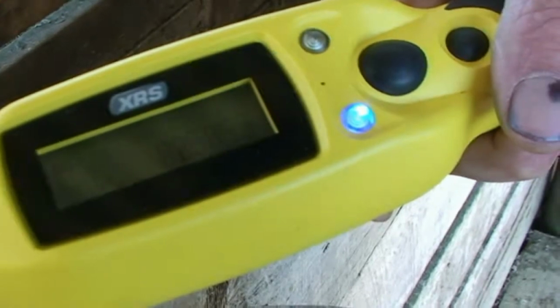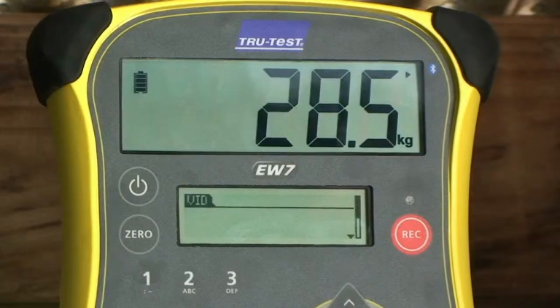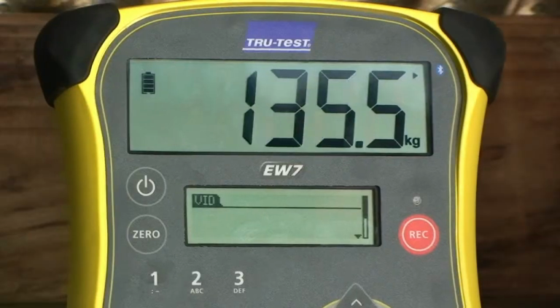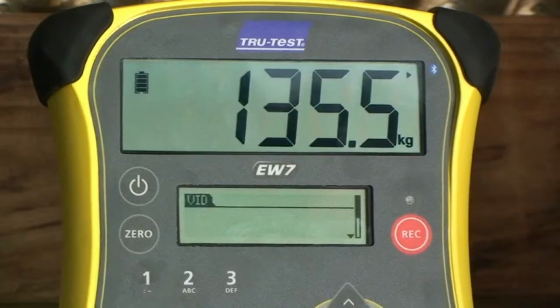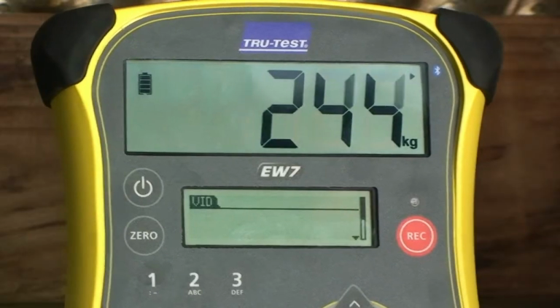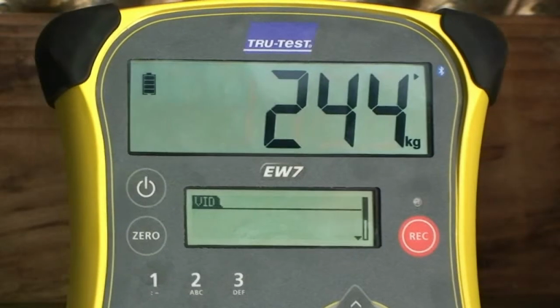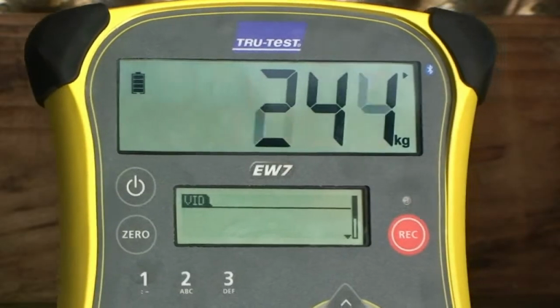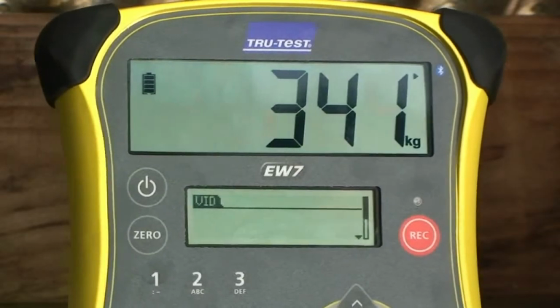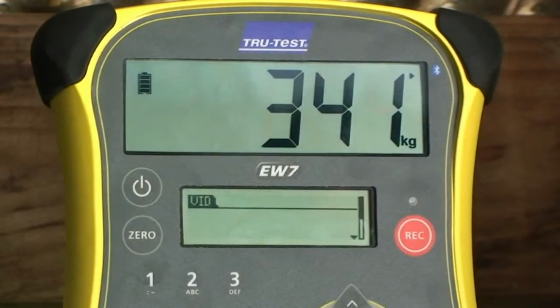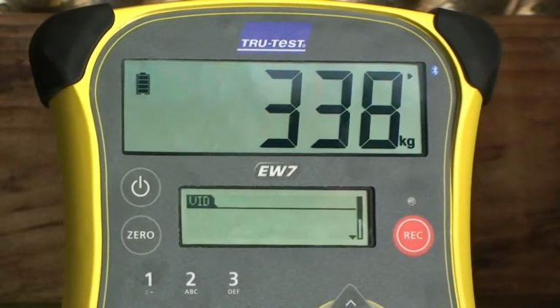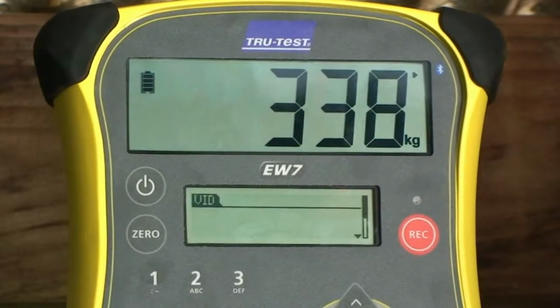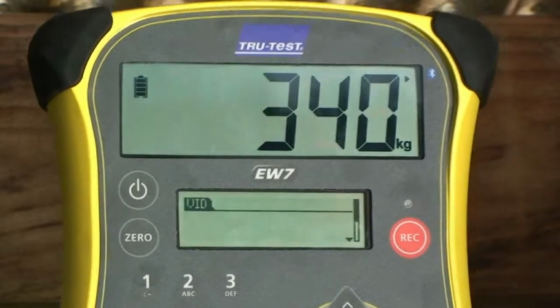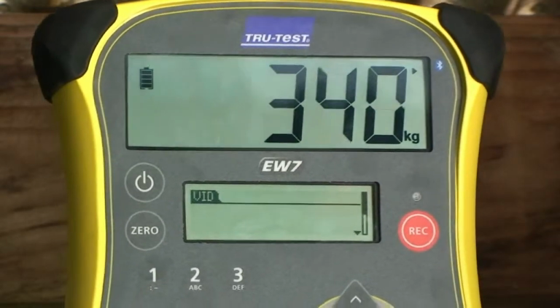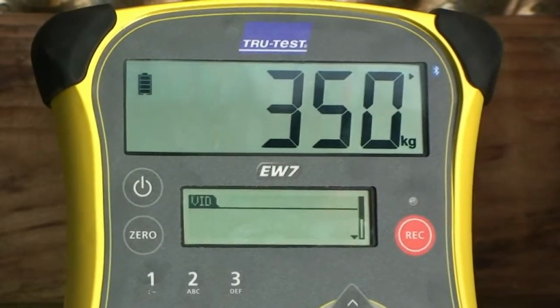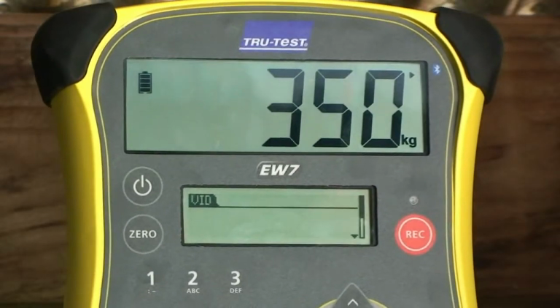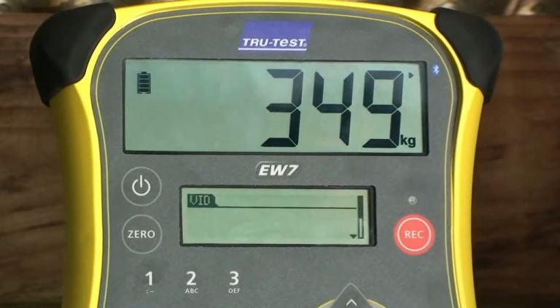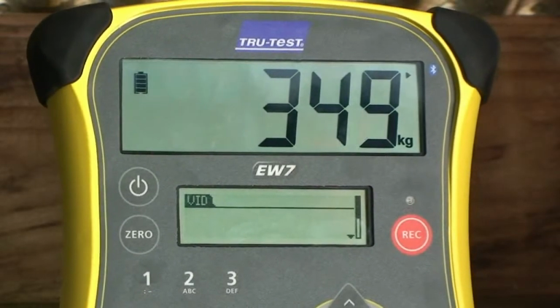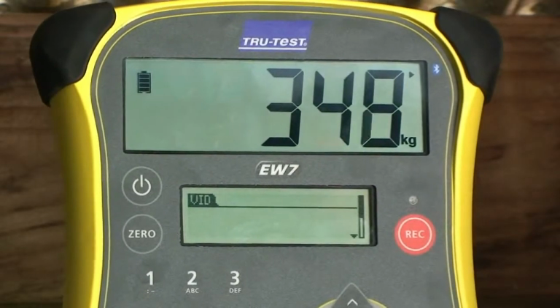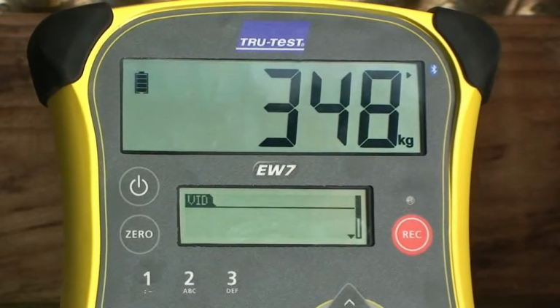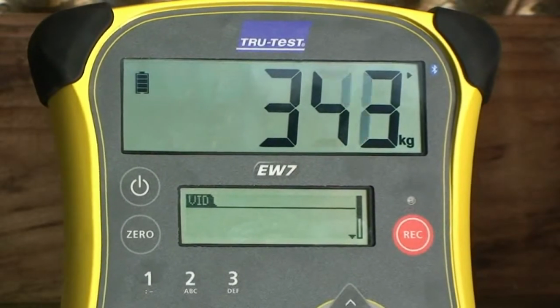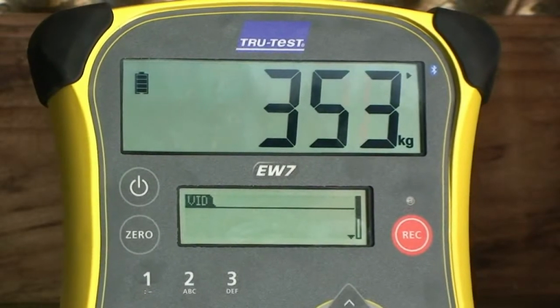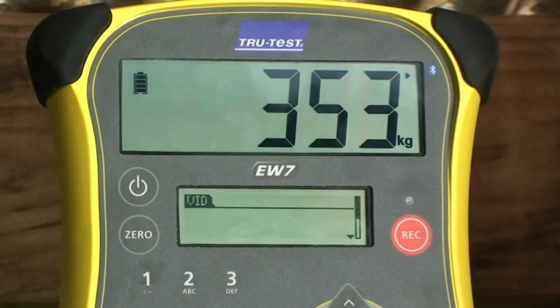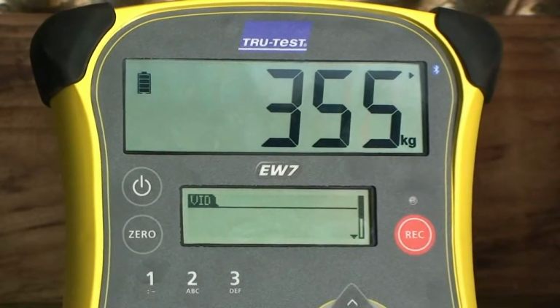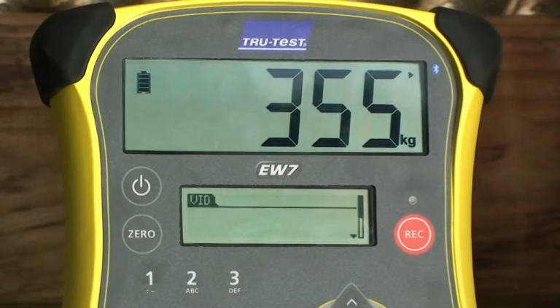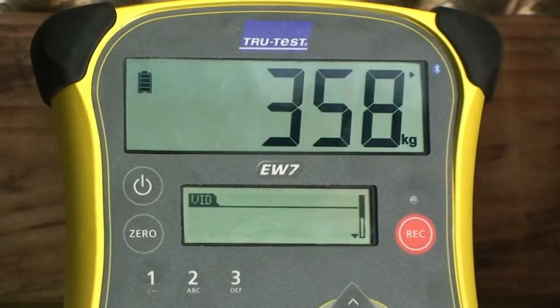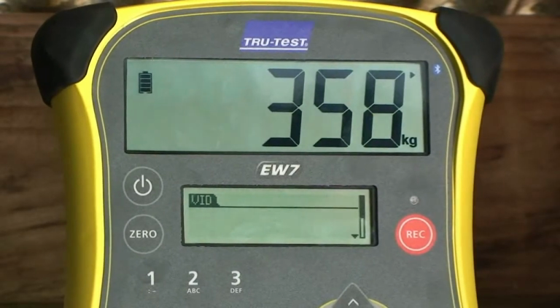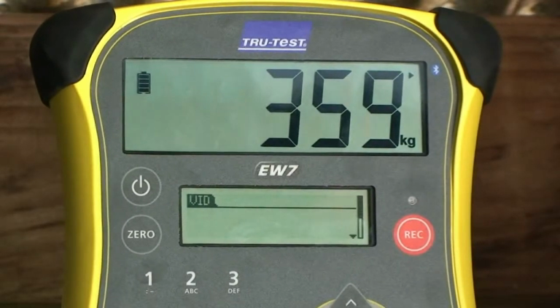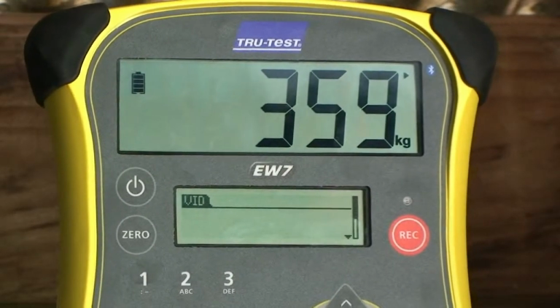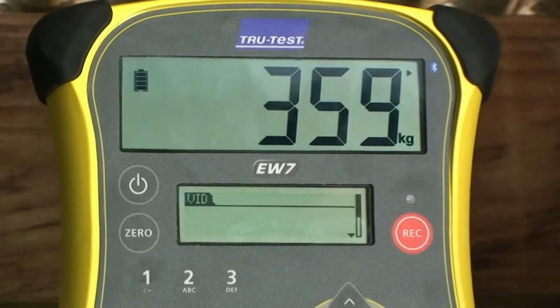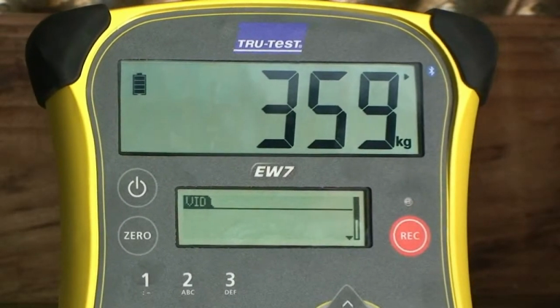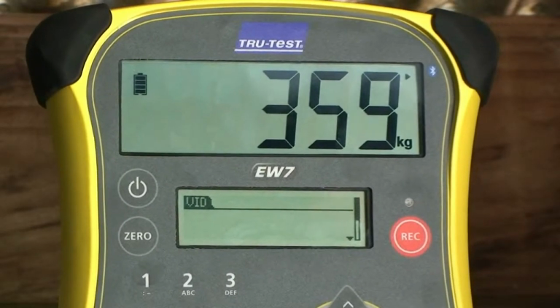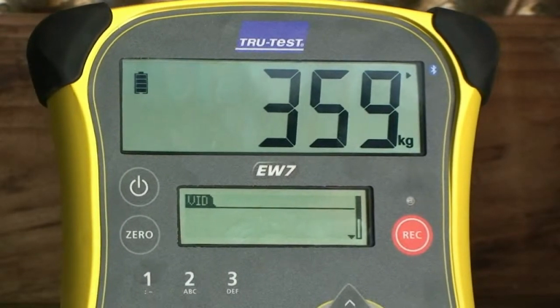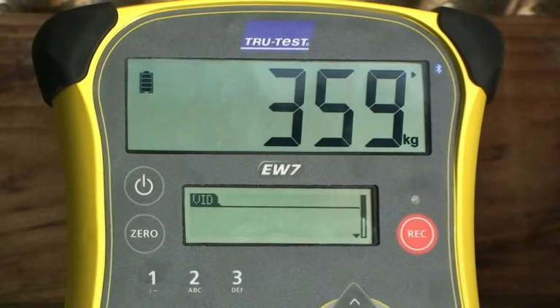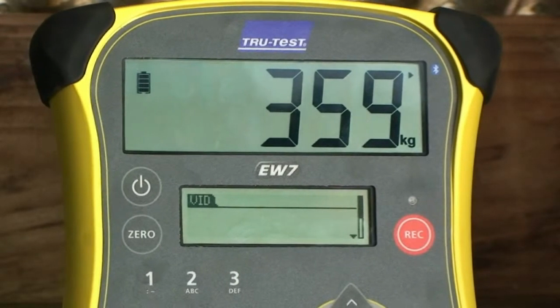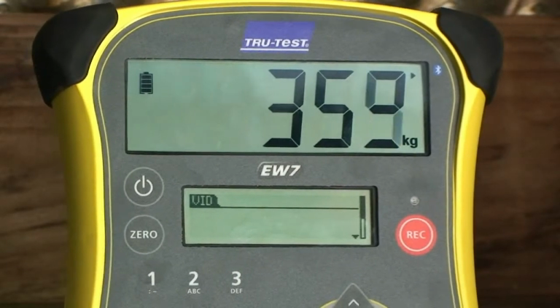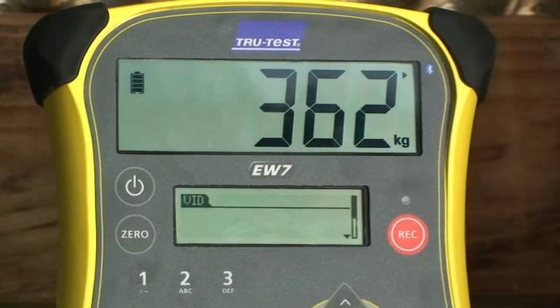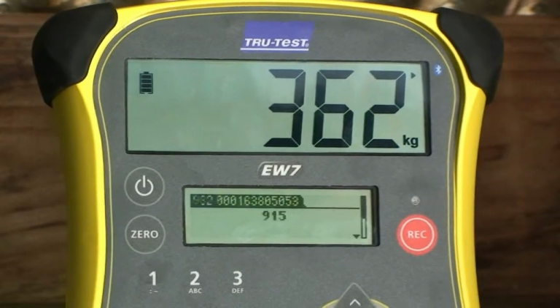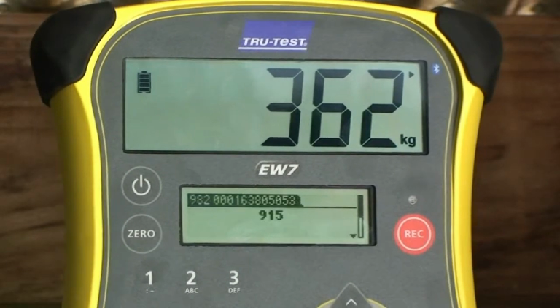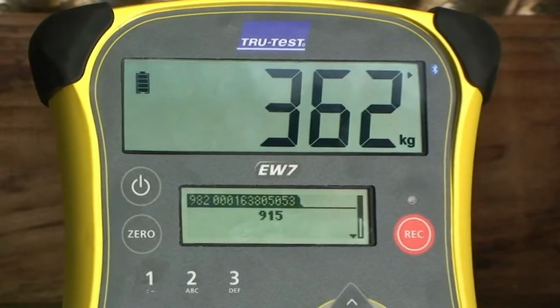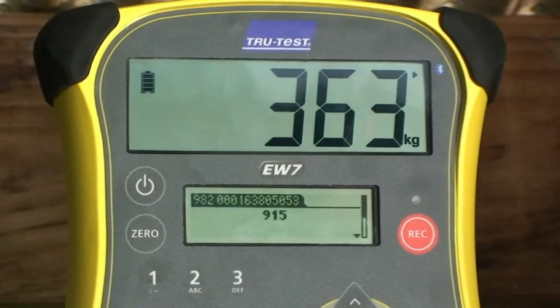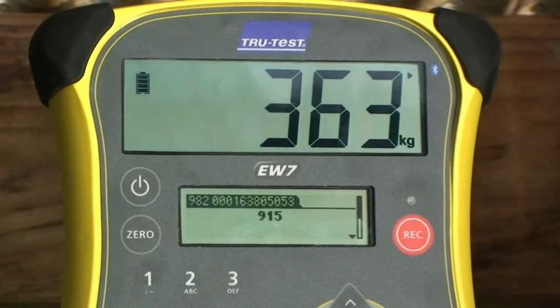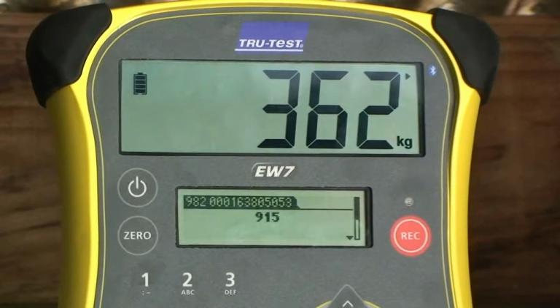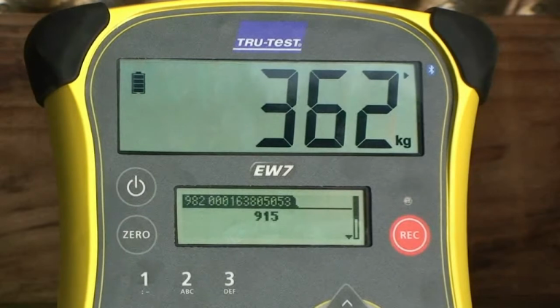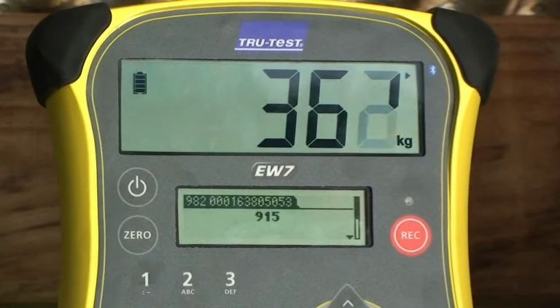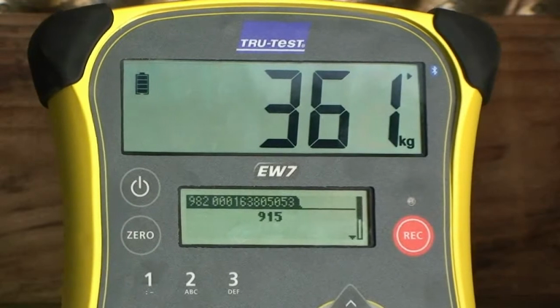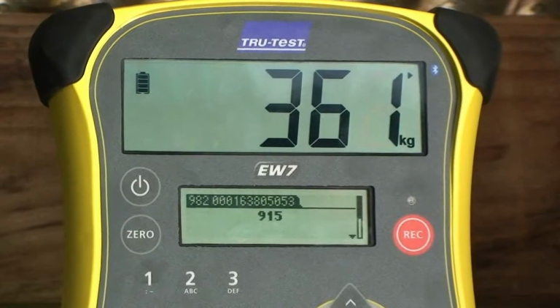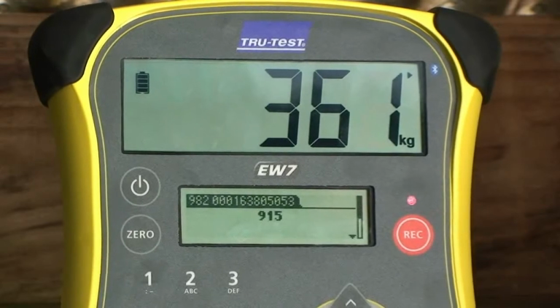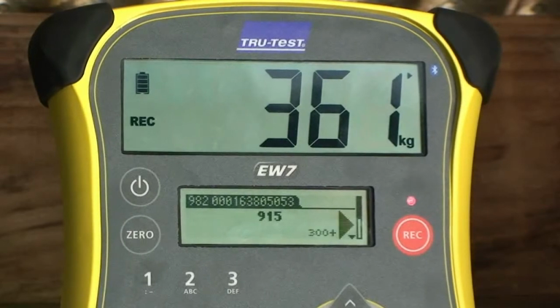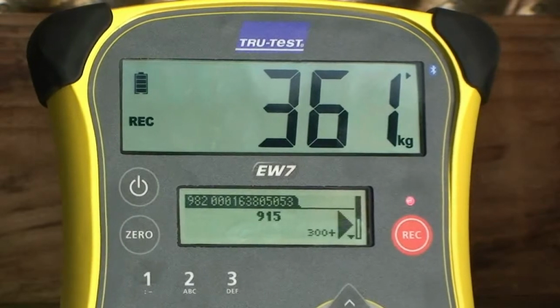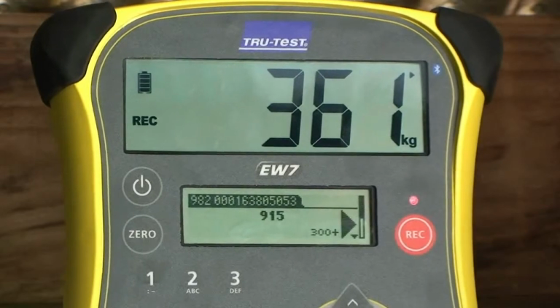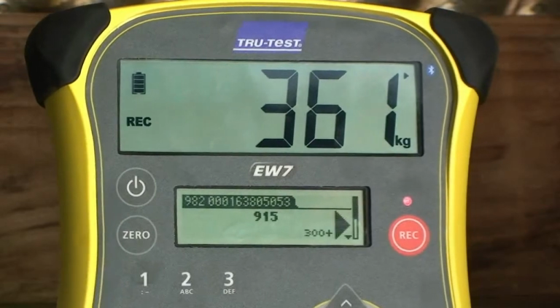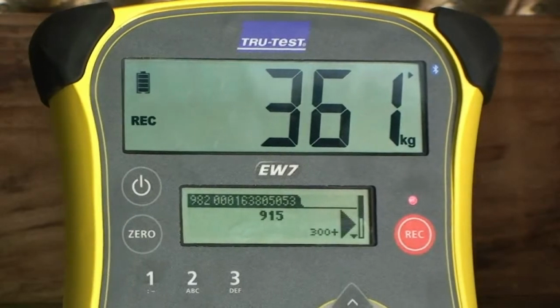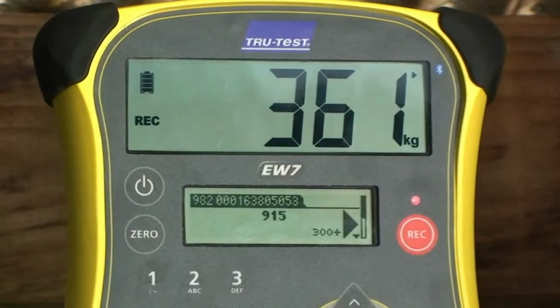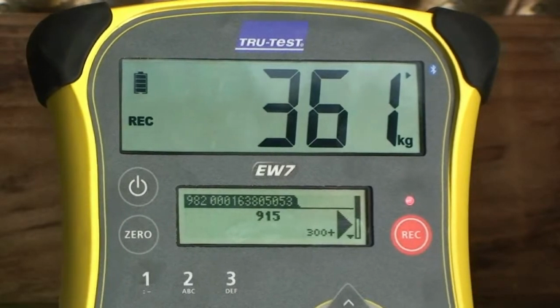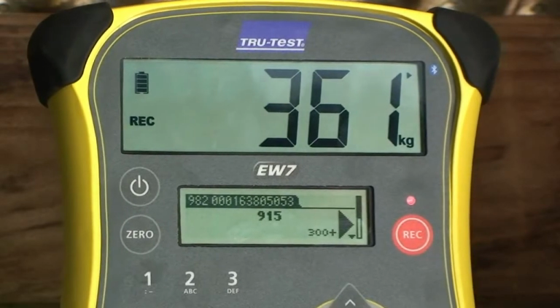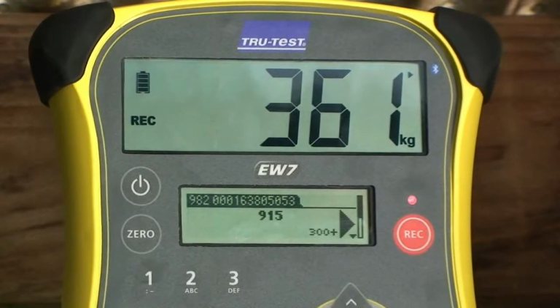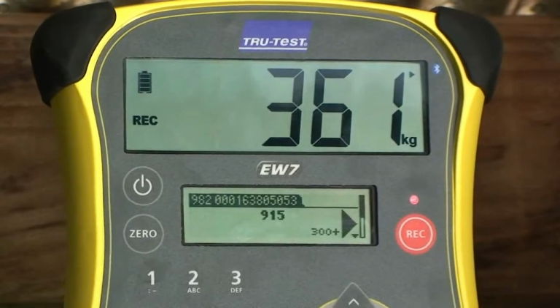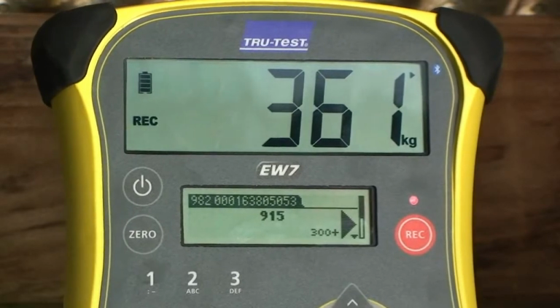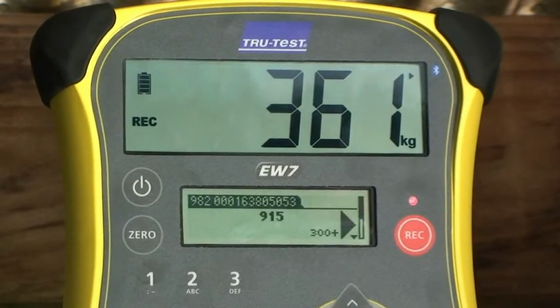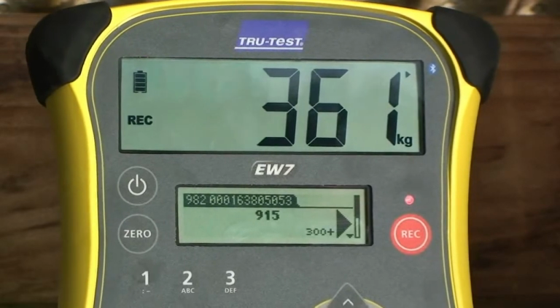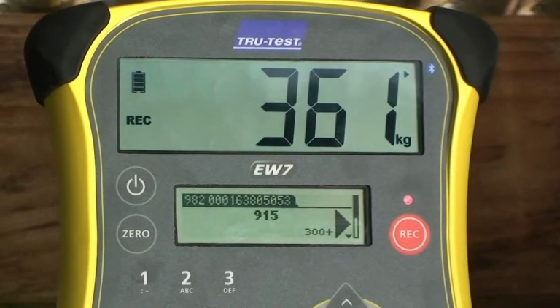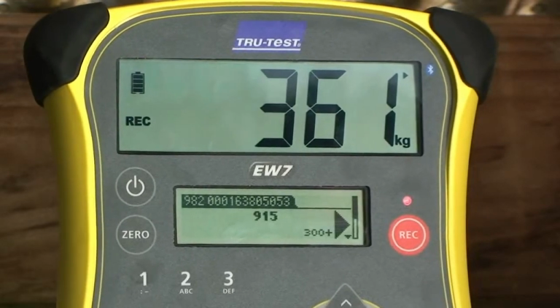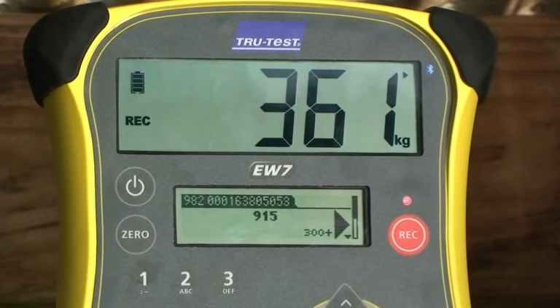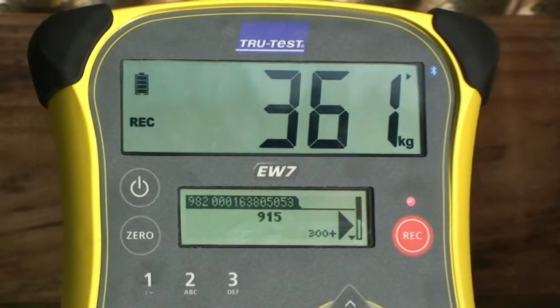If you are connected to a Bluetooth-enabled TrueTest weigh scale indicator, the scanned ID will automatically be transferred to the indicator.